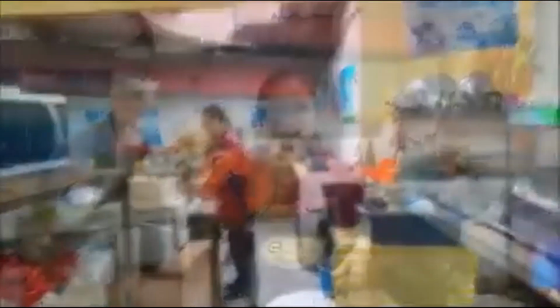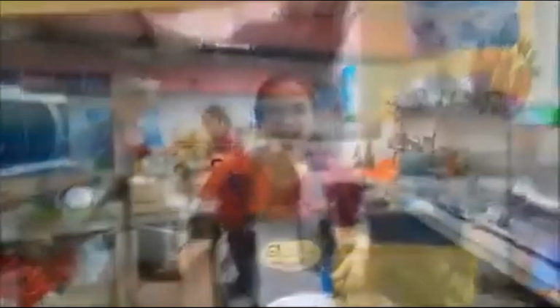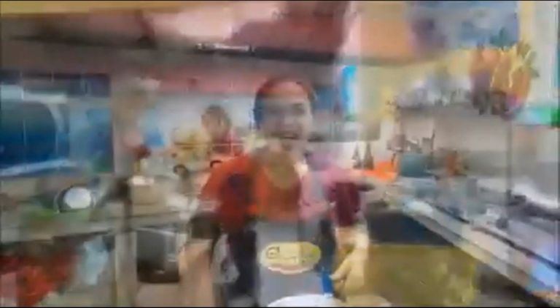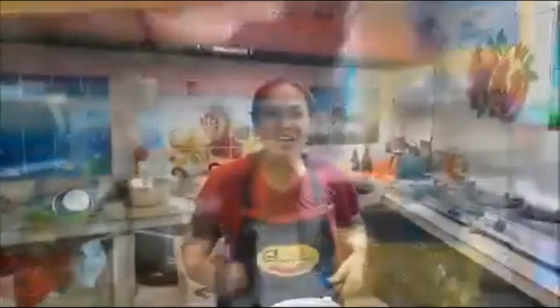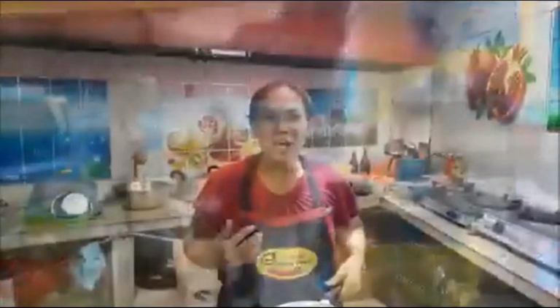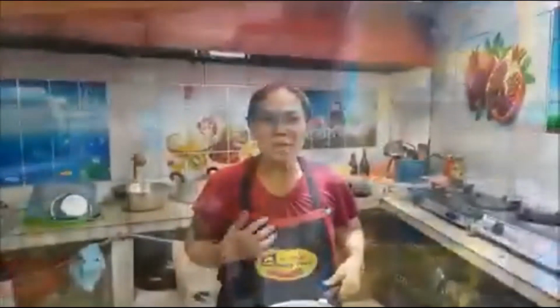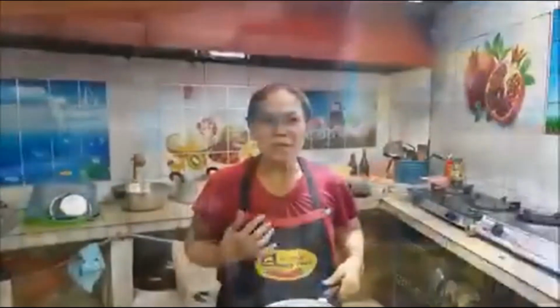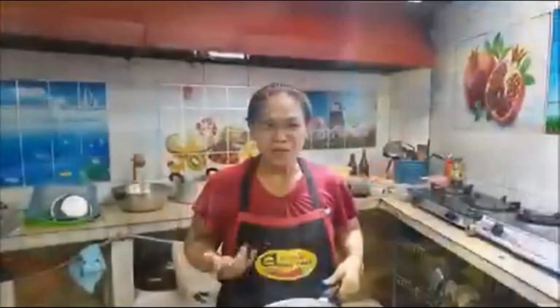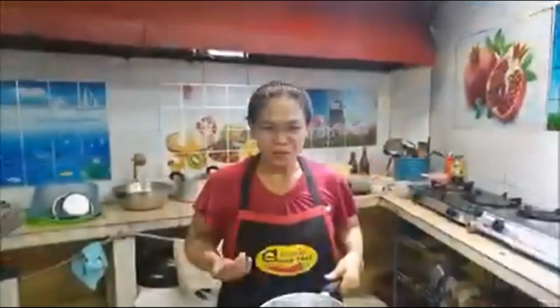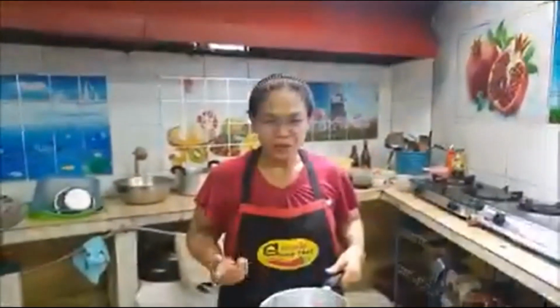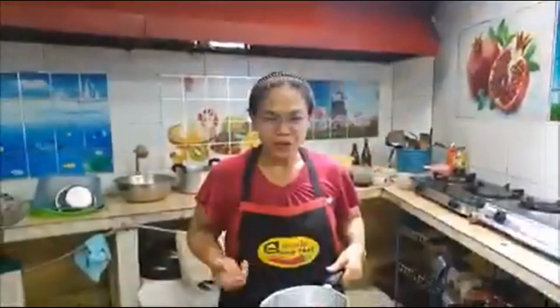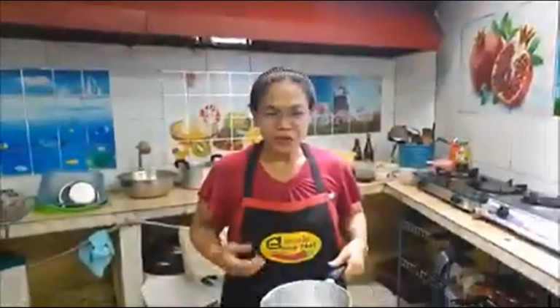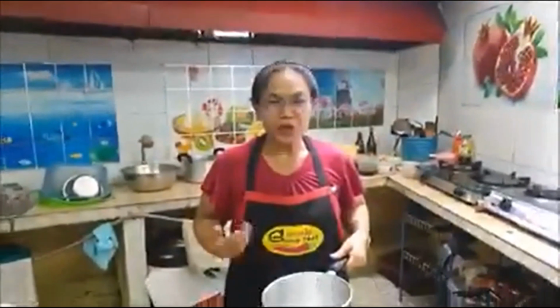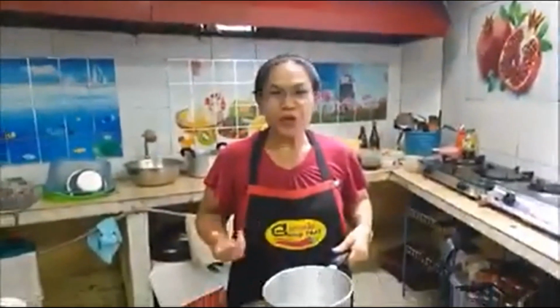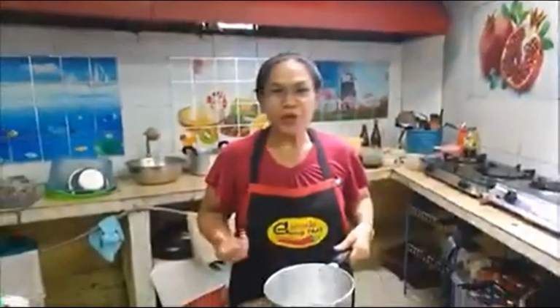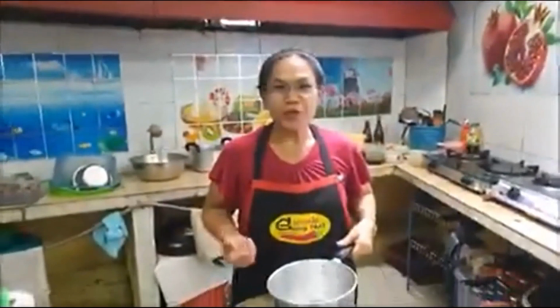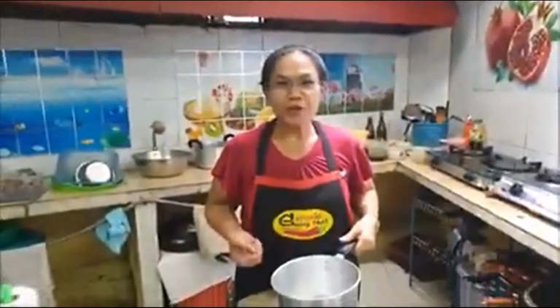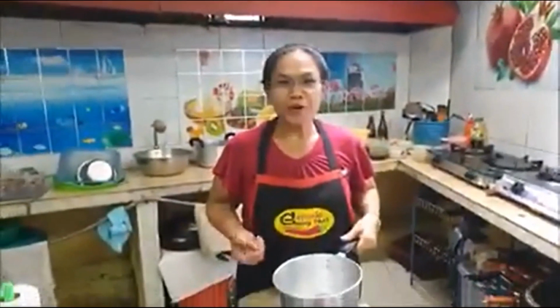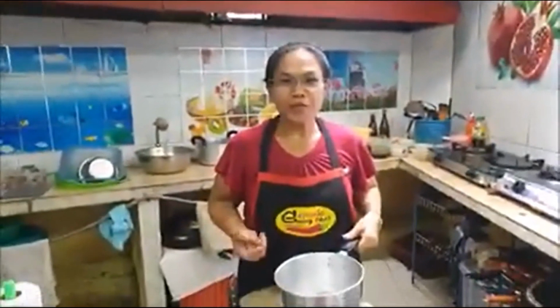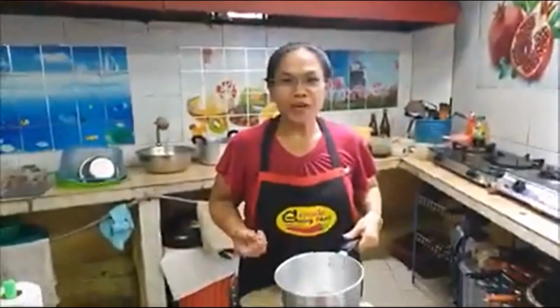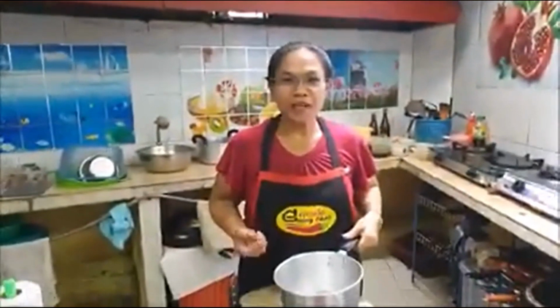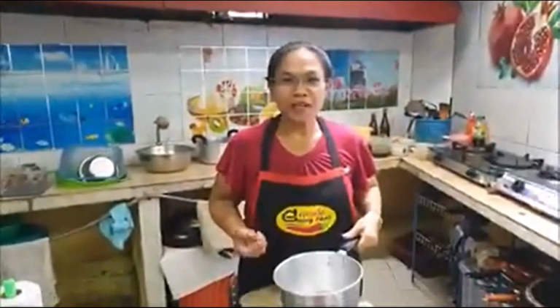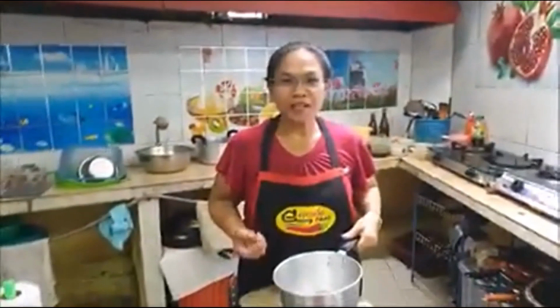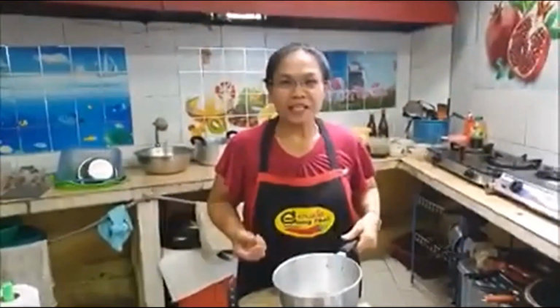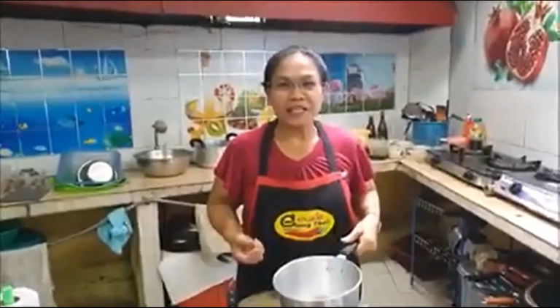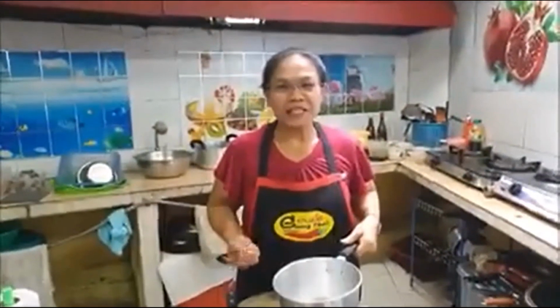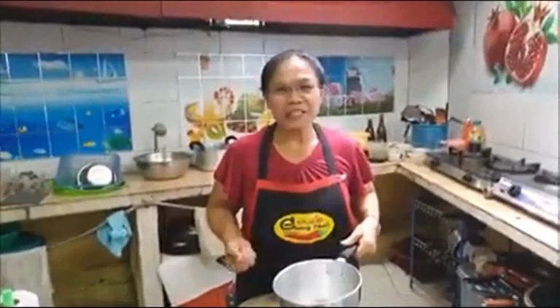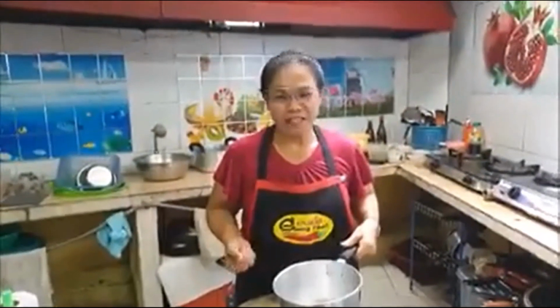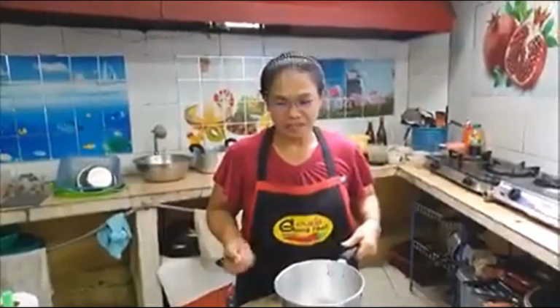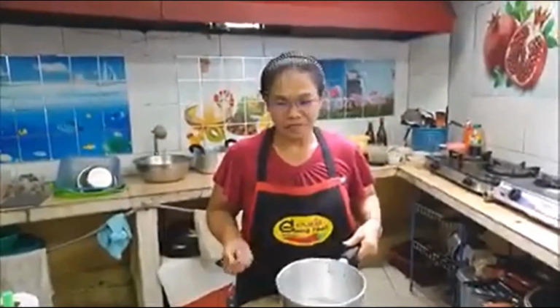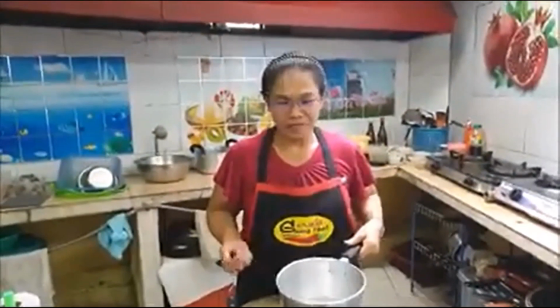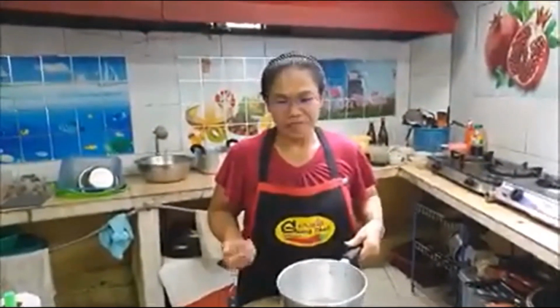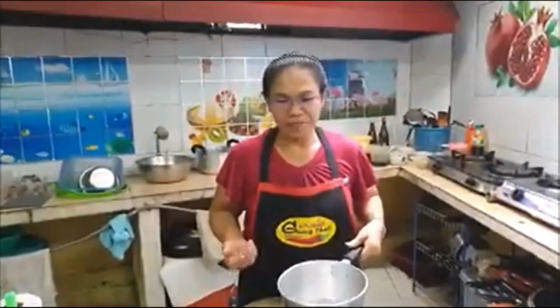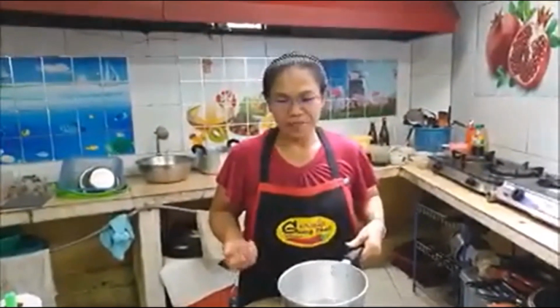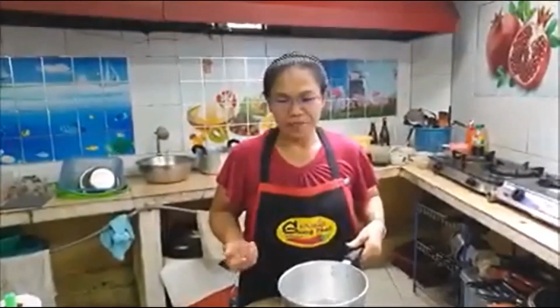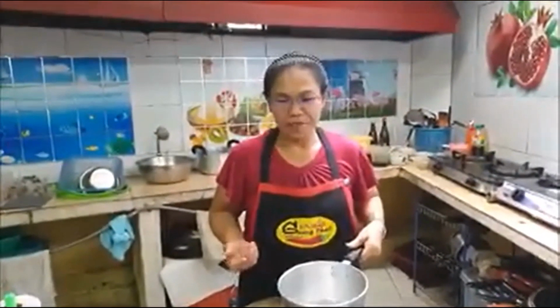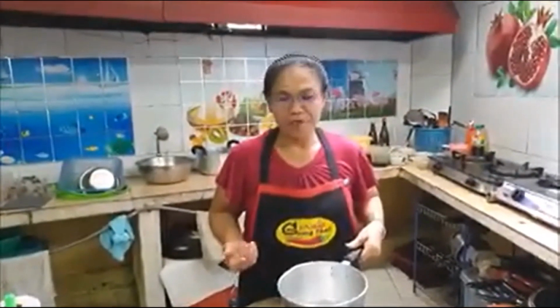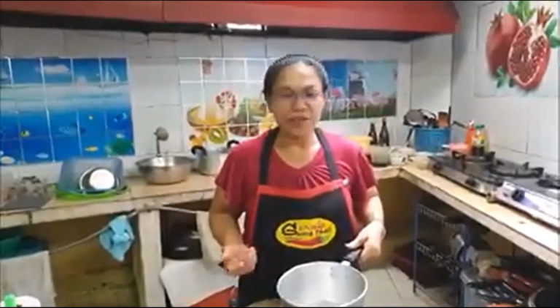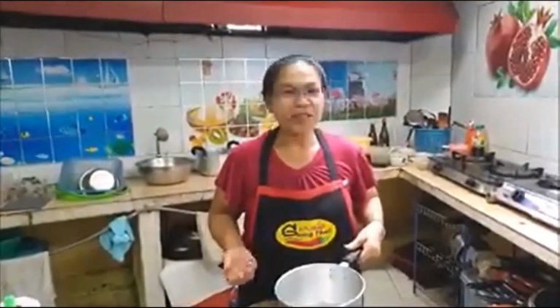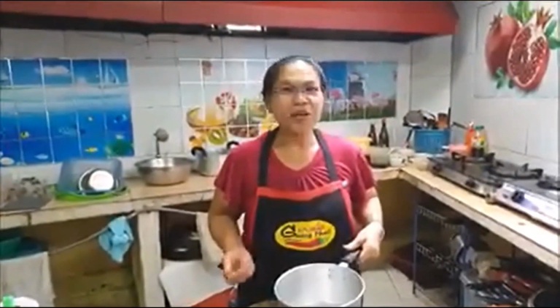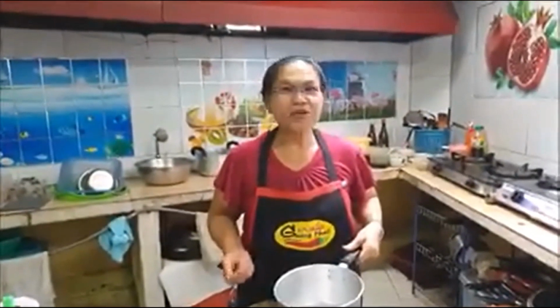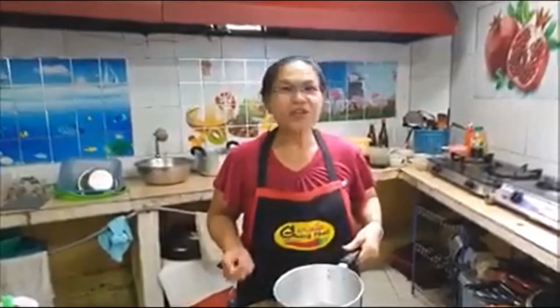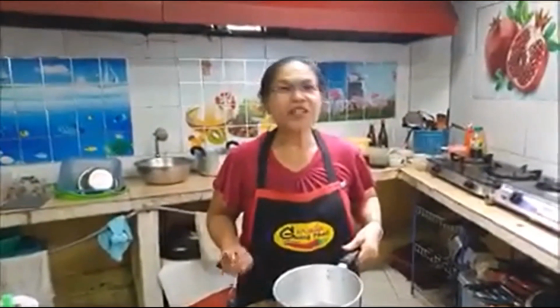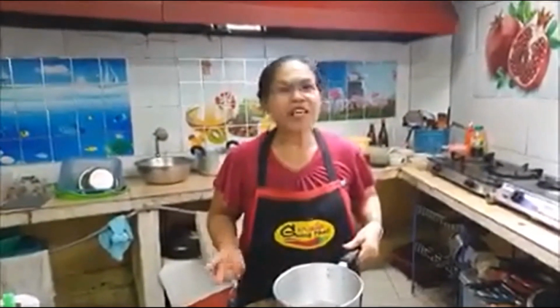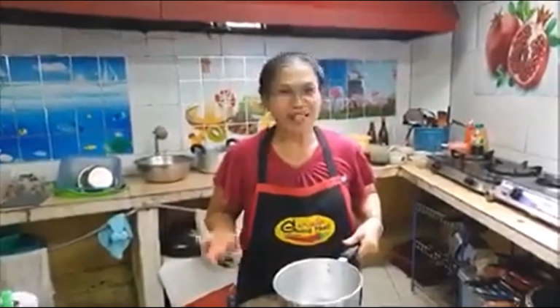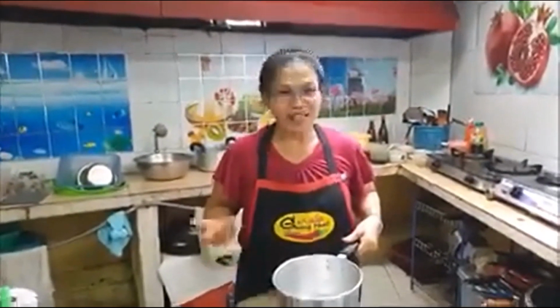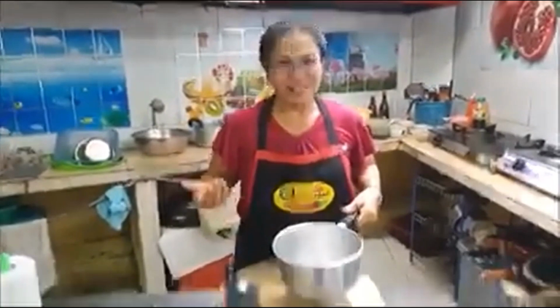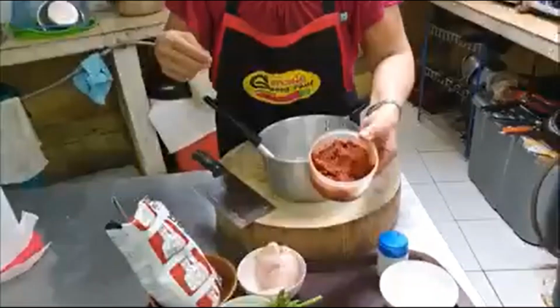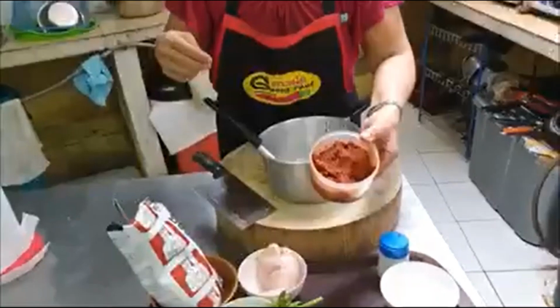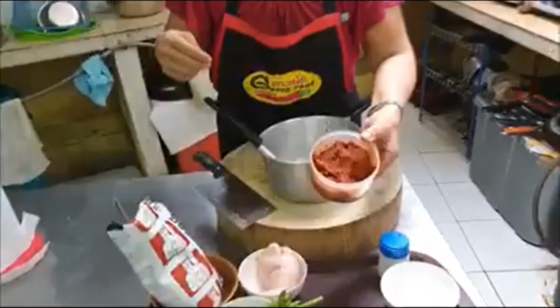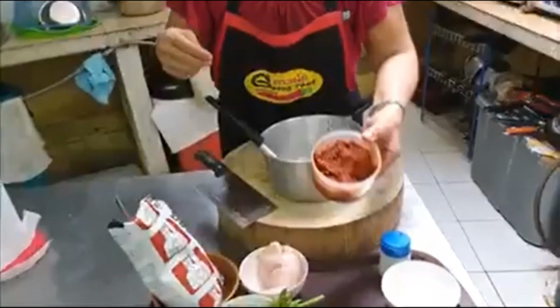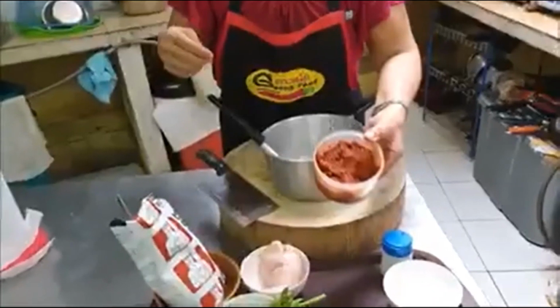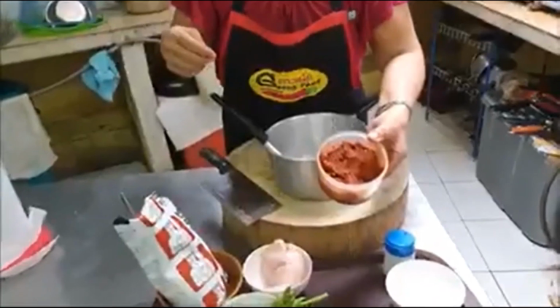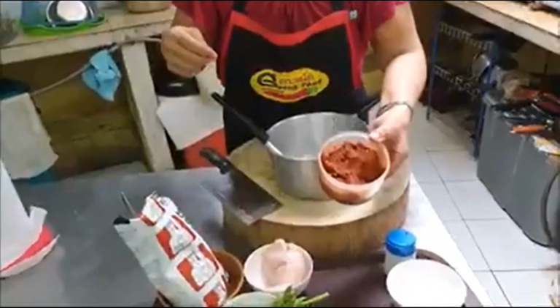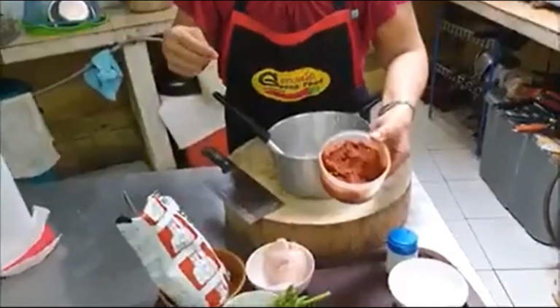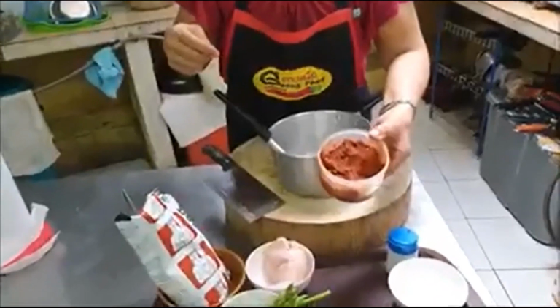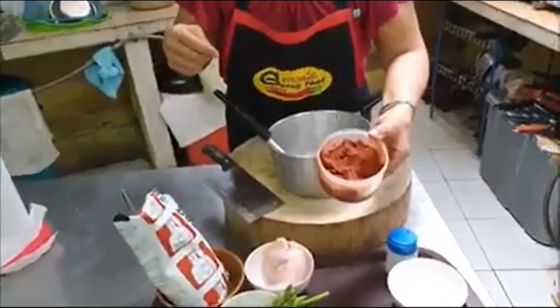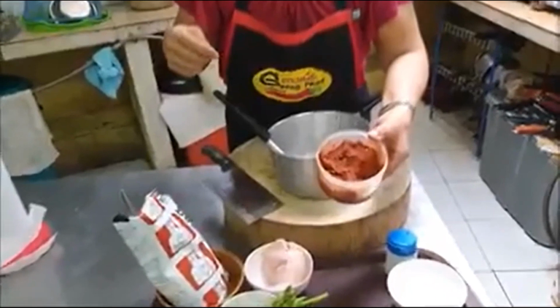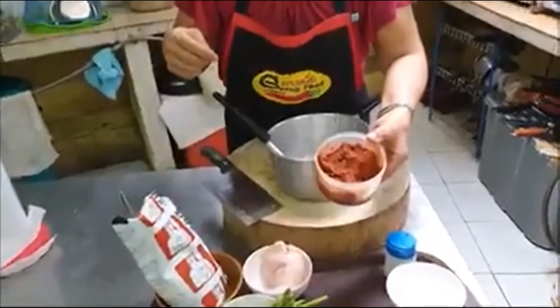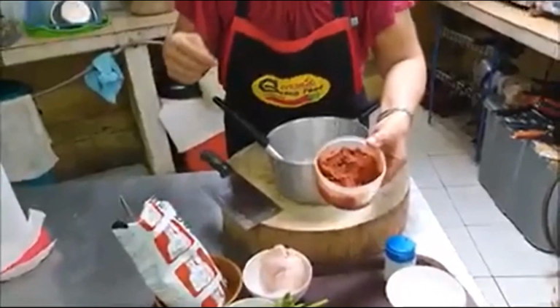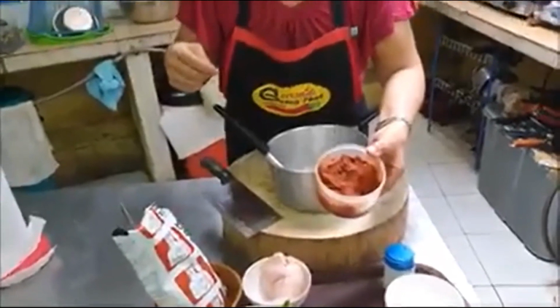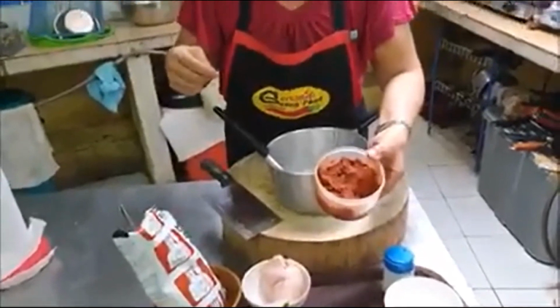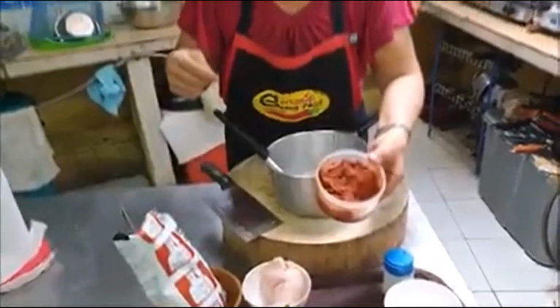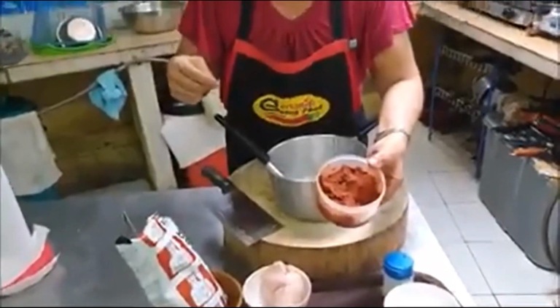Hi, I'm Pat. I want to show everyone how to make easy red curry chicken. It's my red curry.